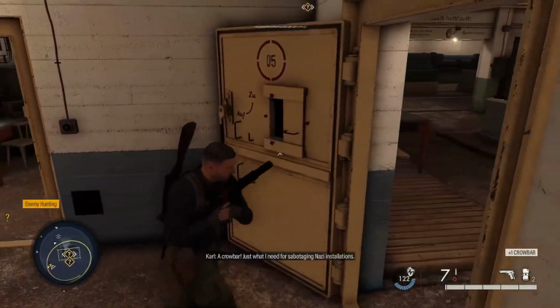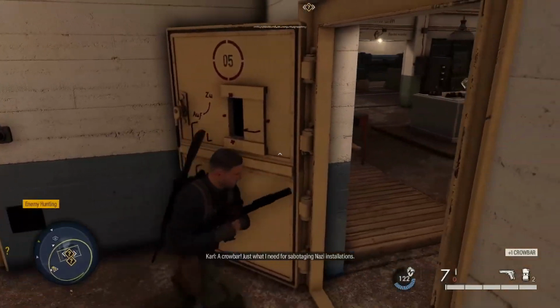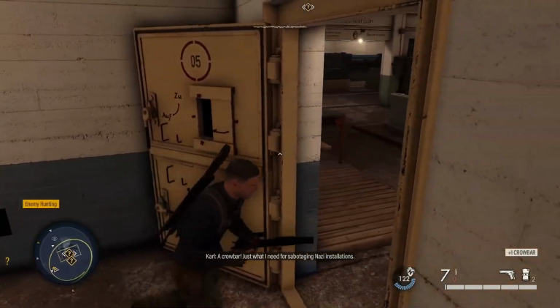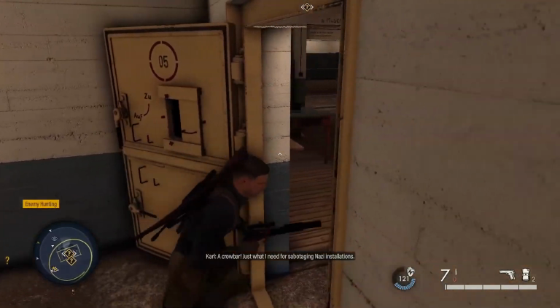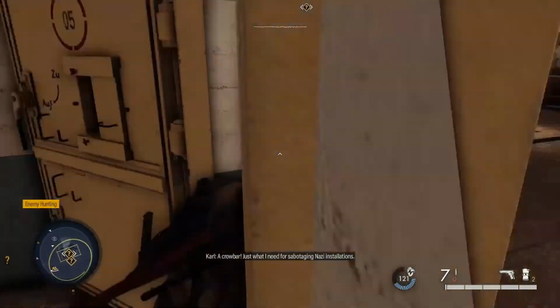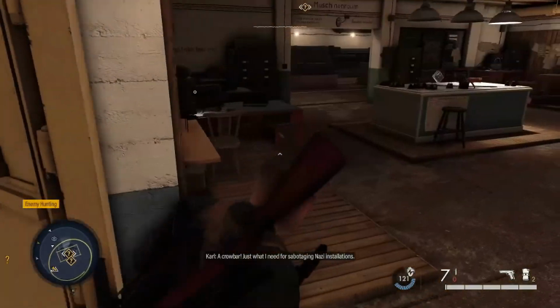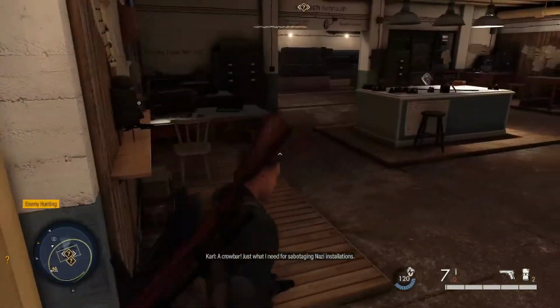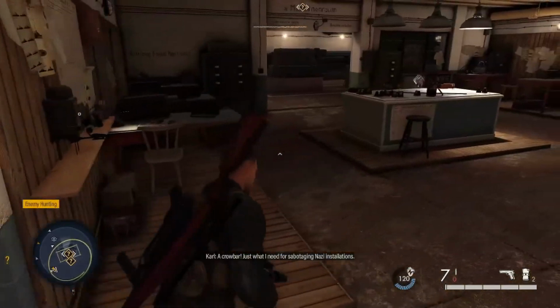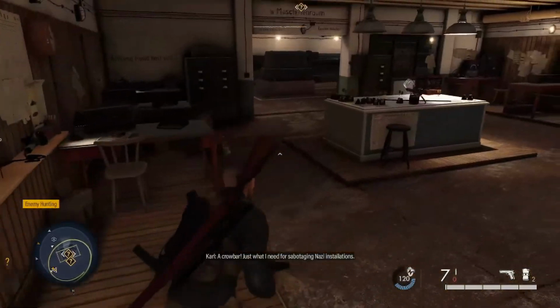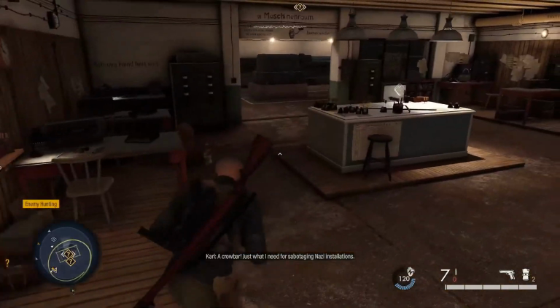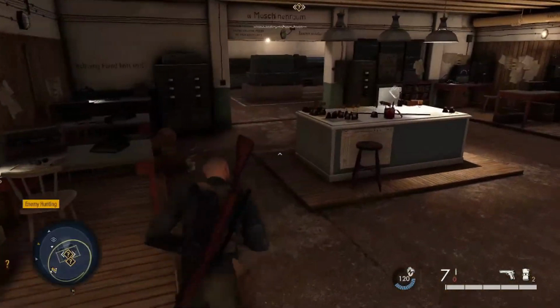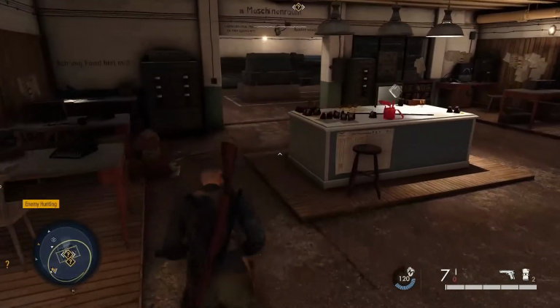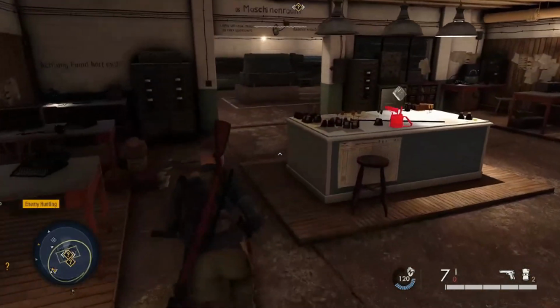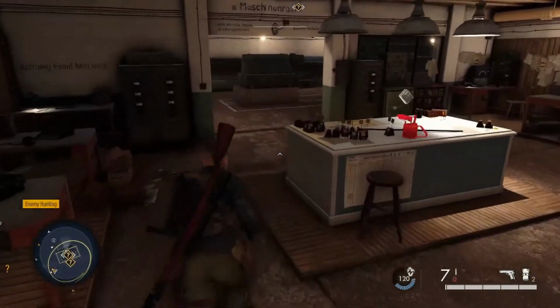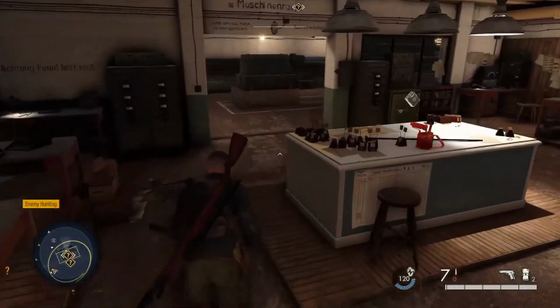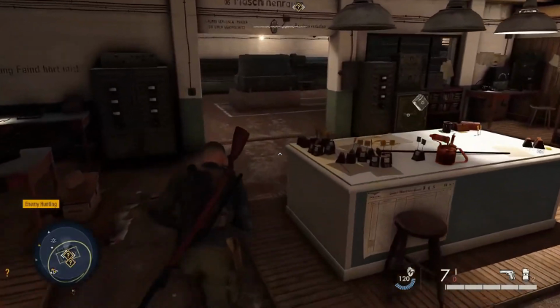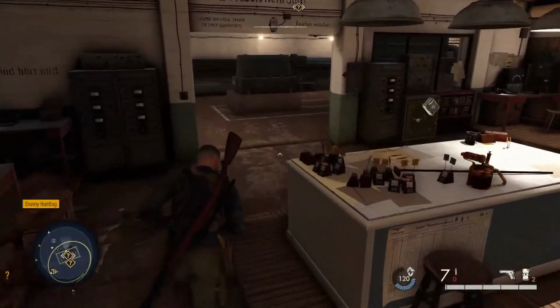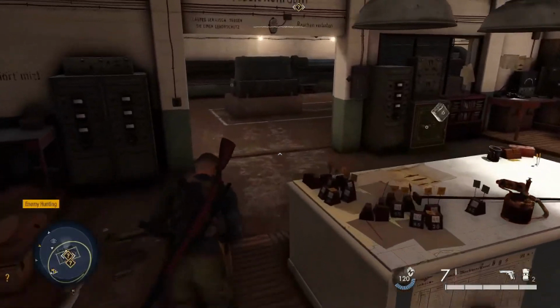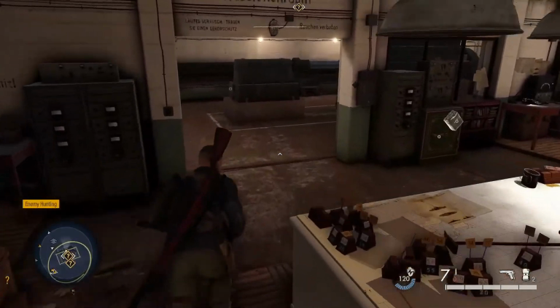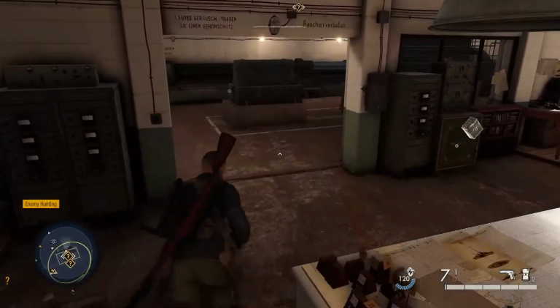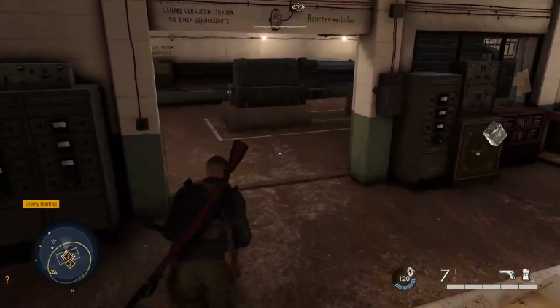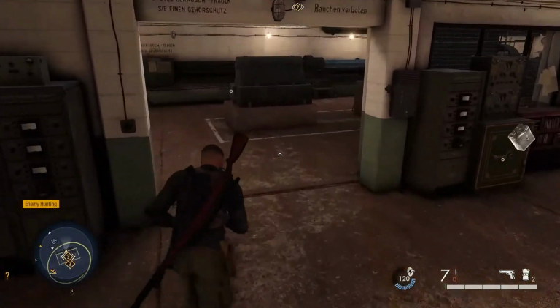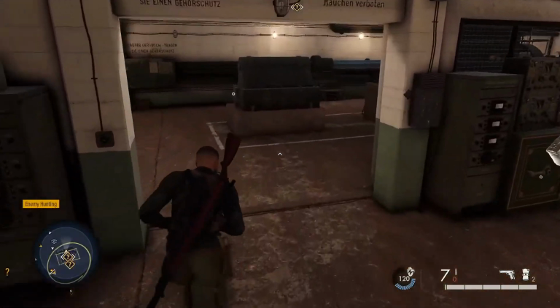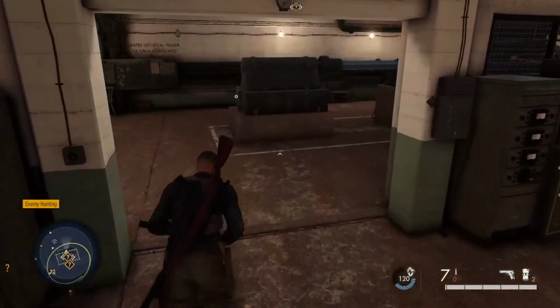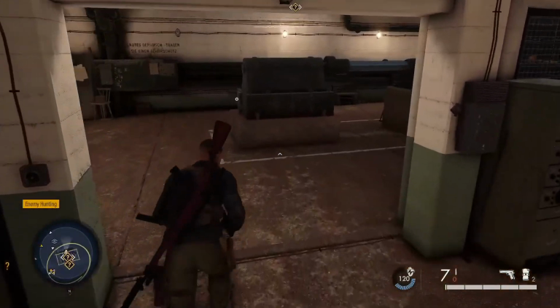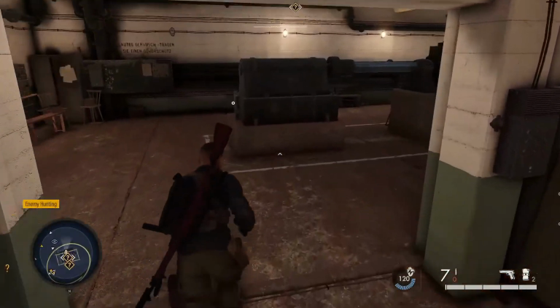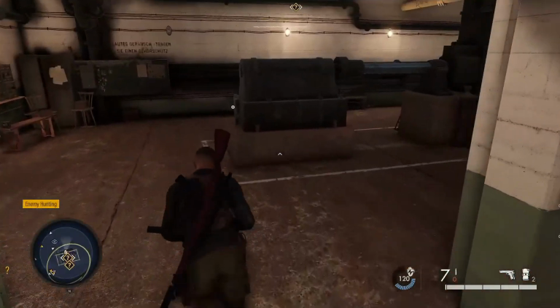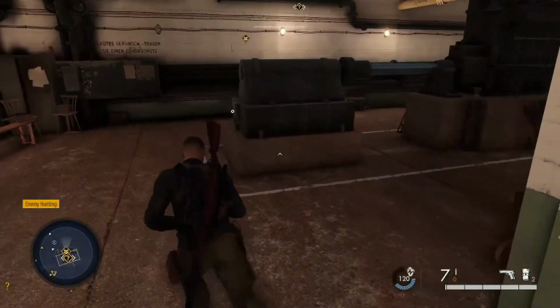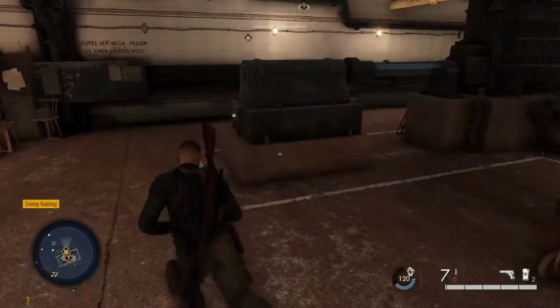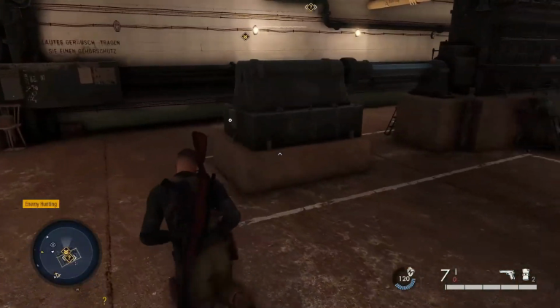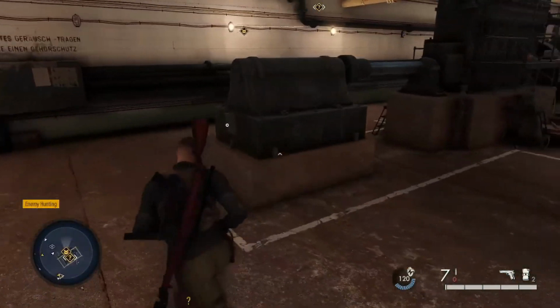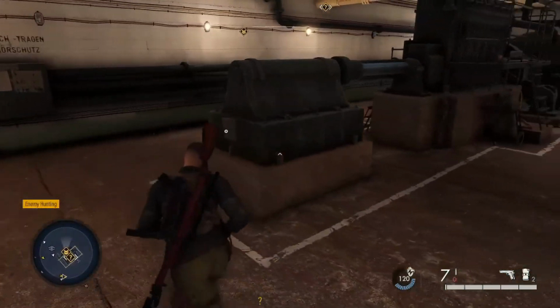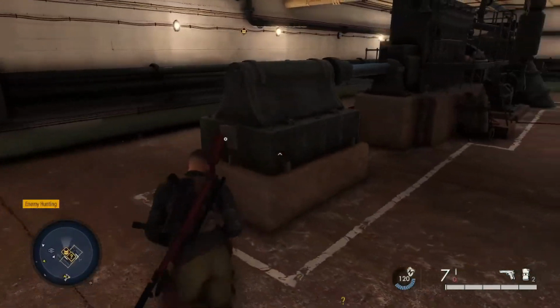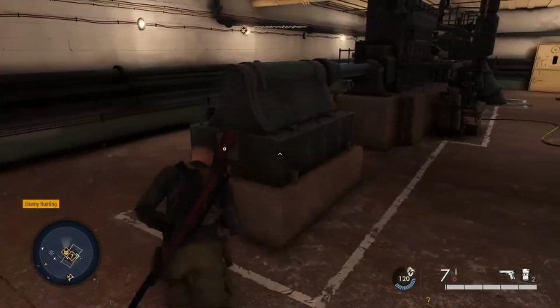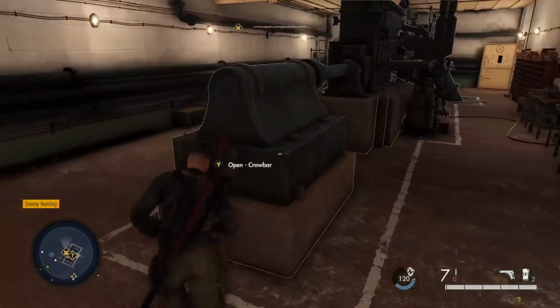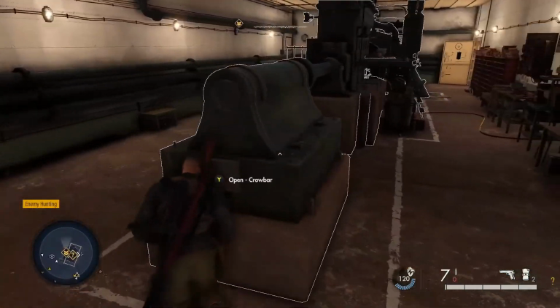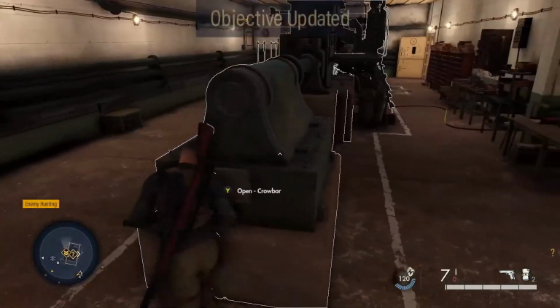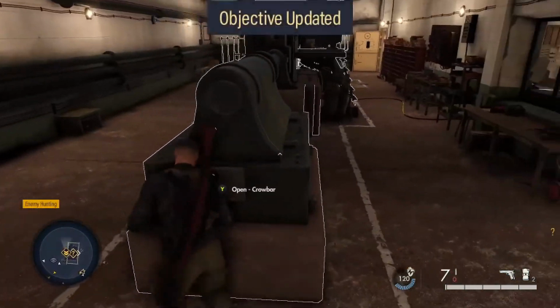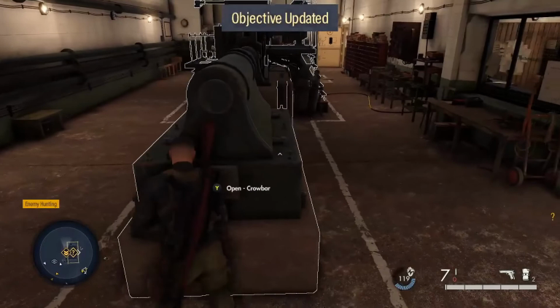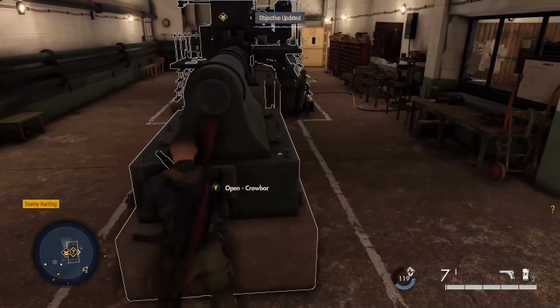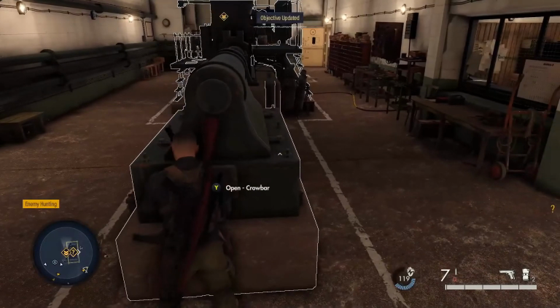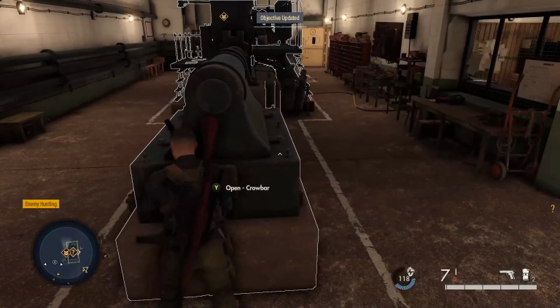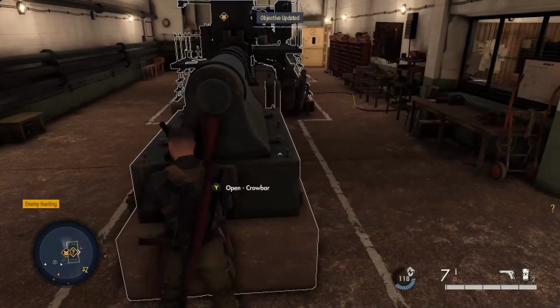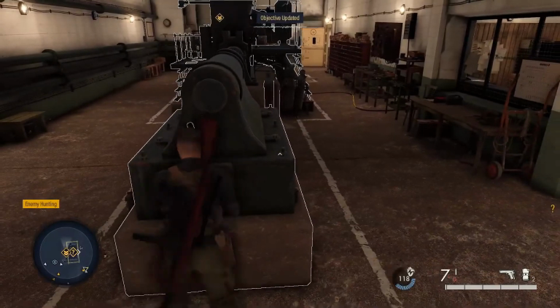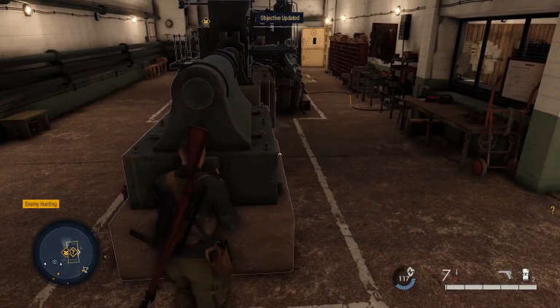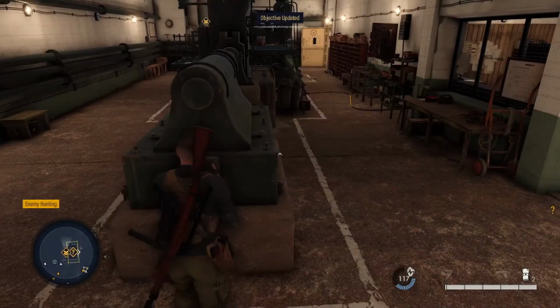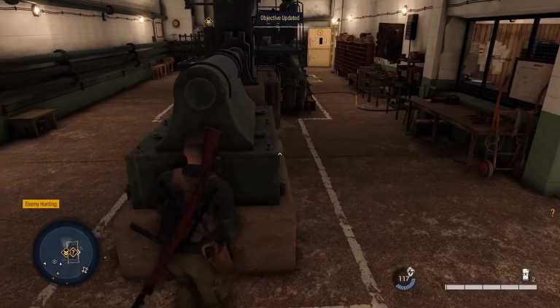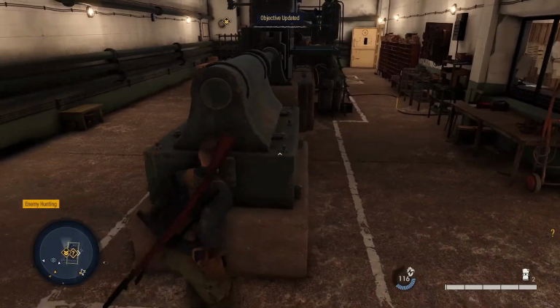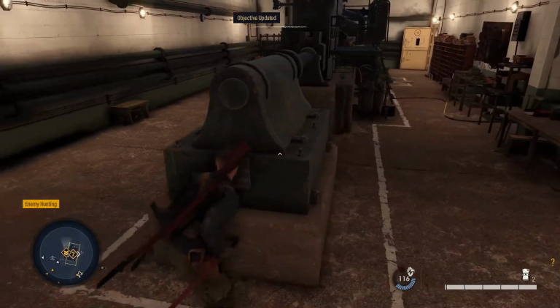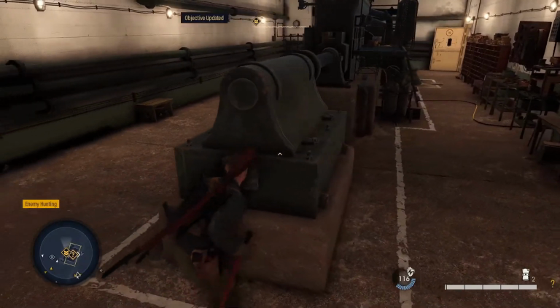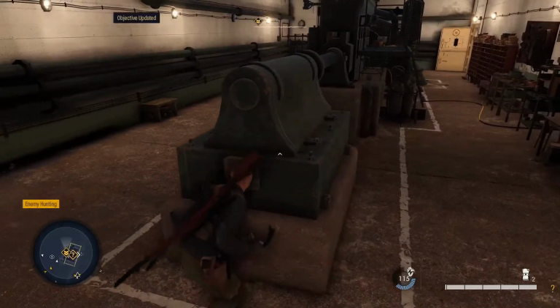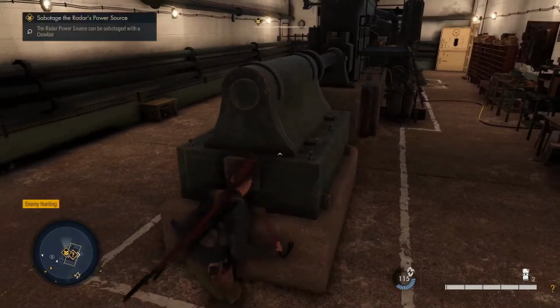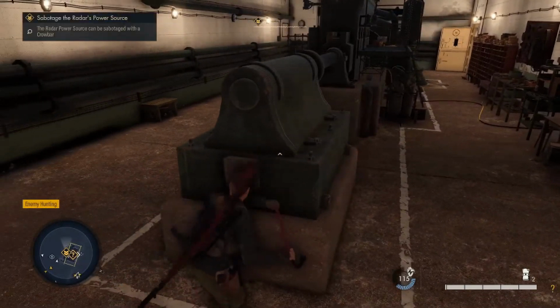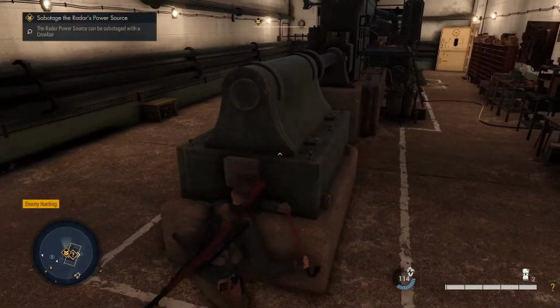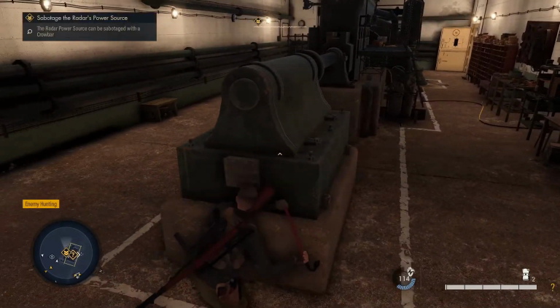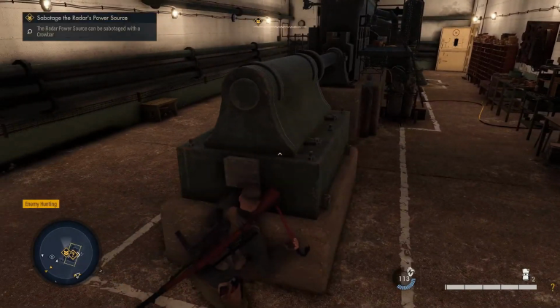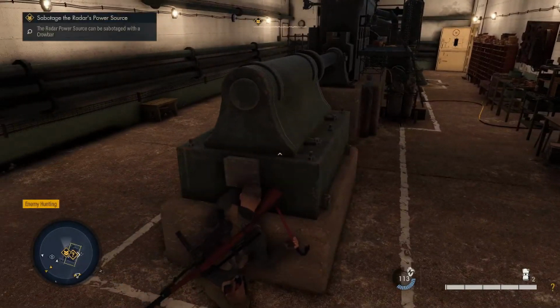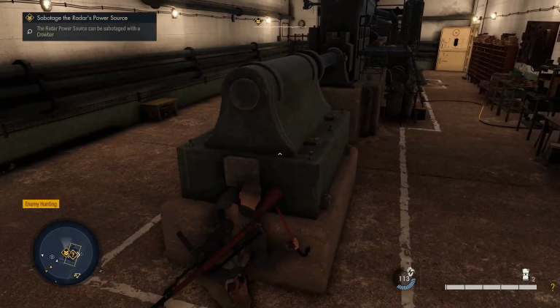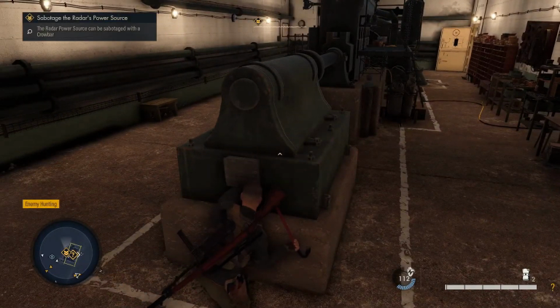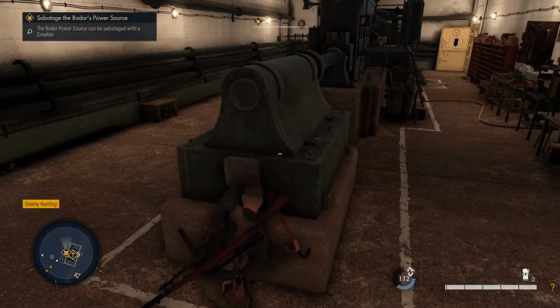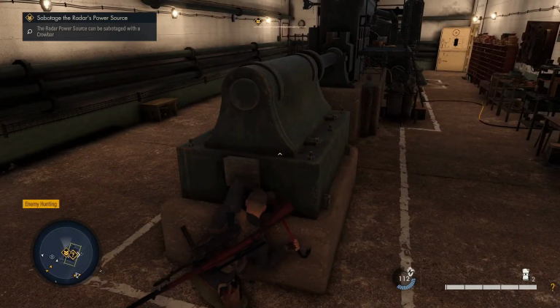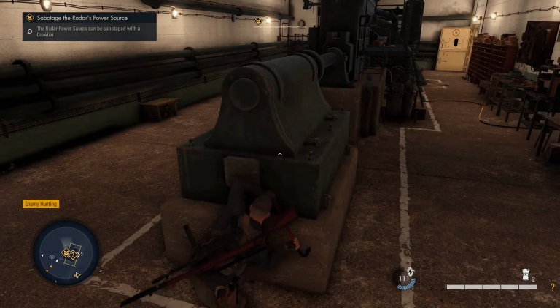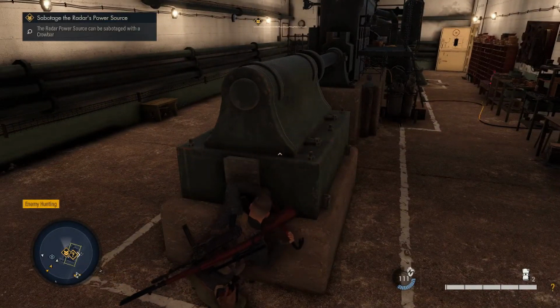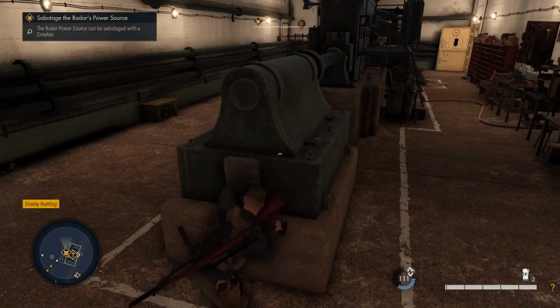You've got to find the radar's power source, and what you're going to want to do is find the crowbar in this room over here.